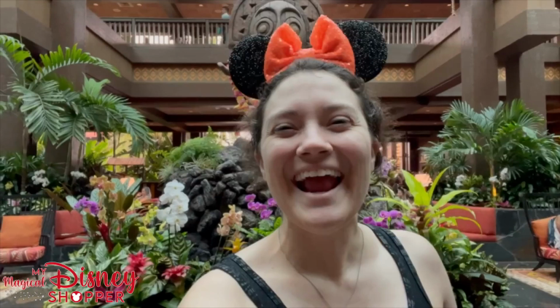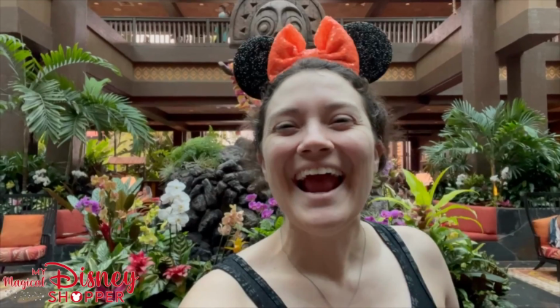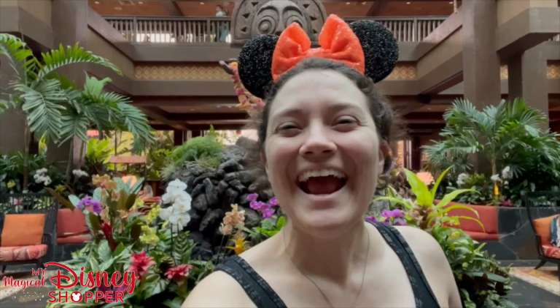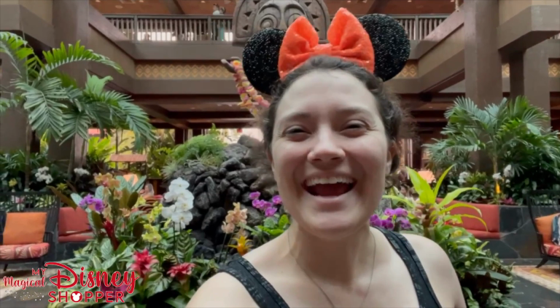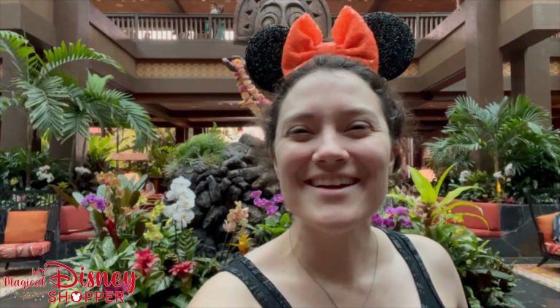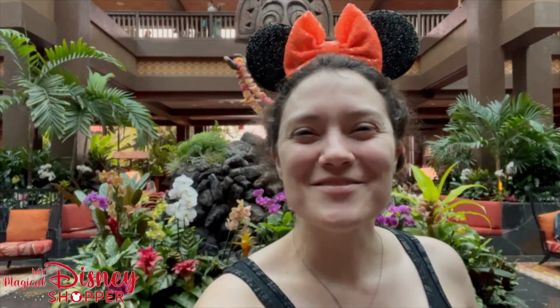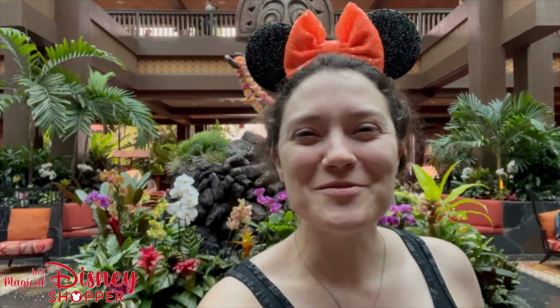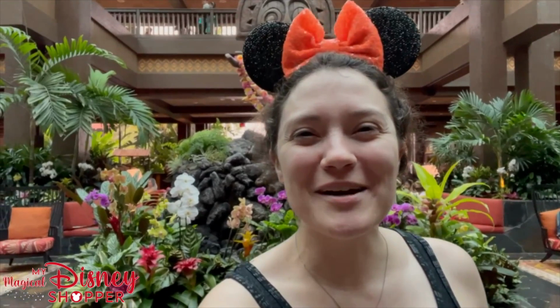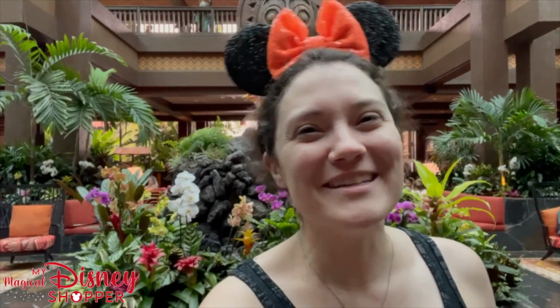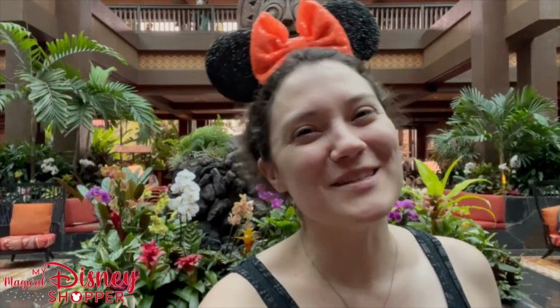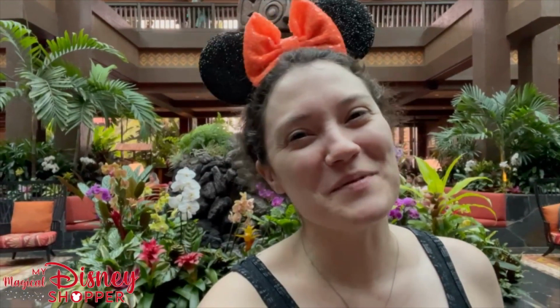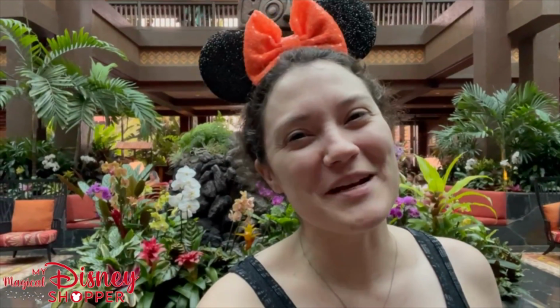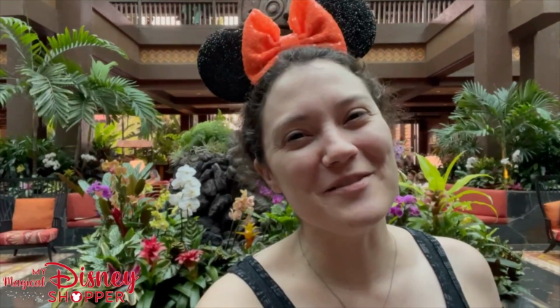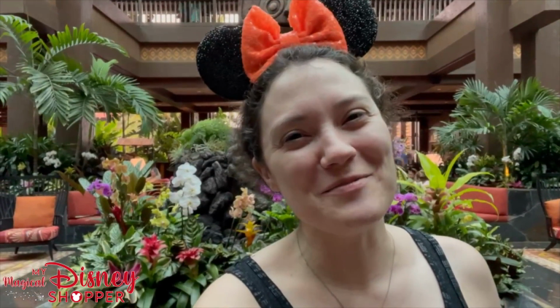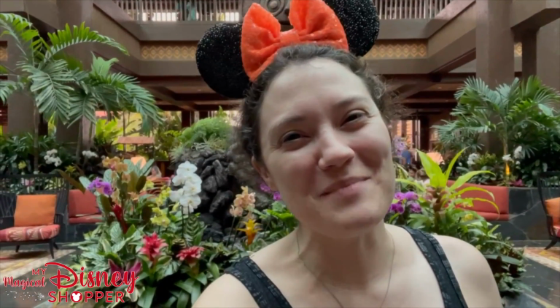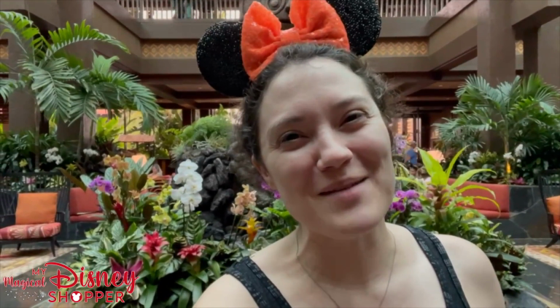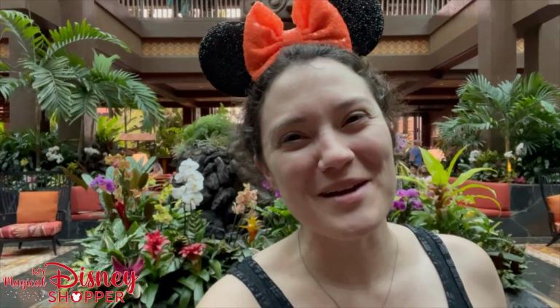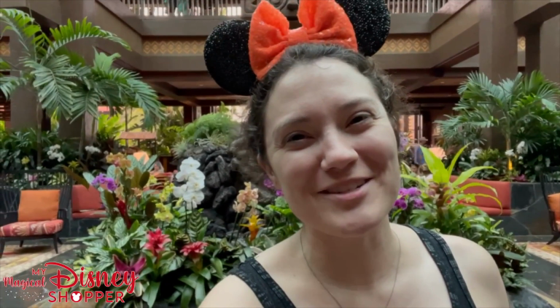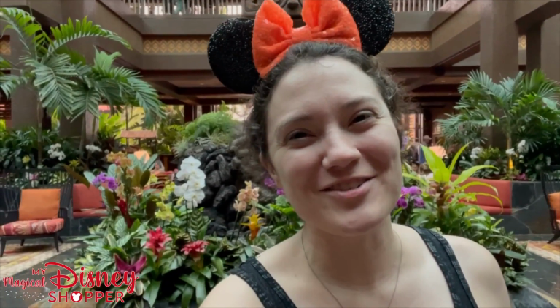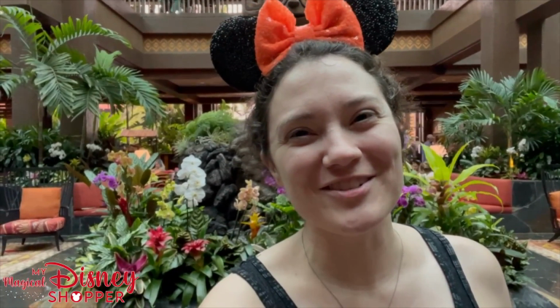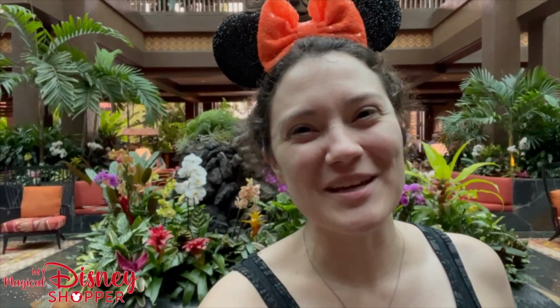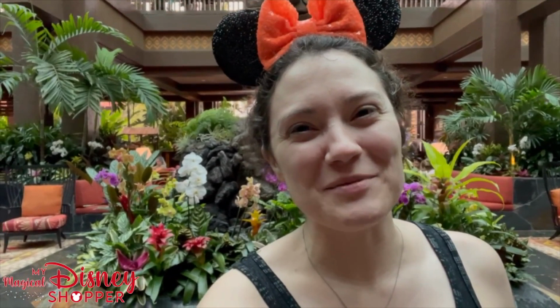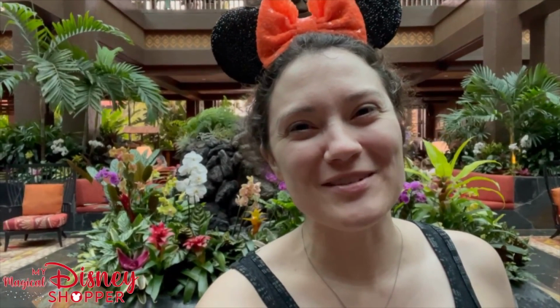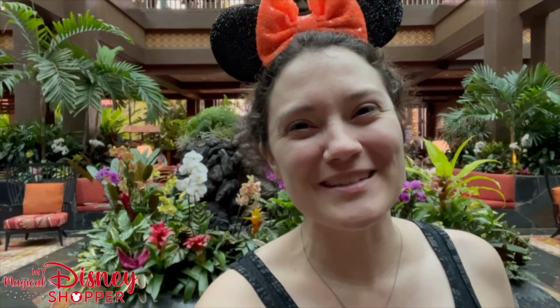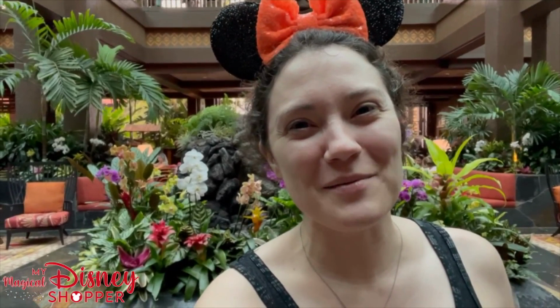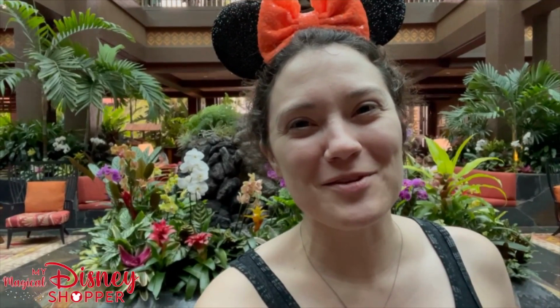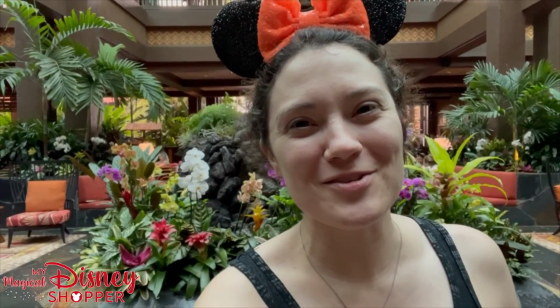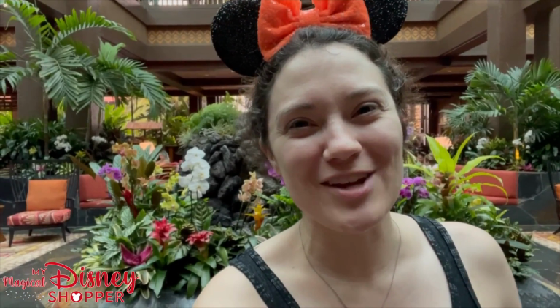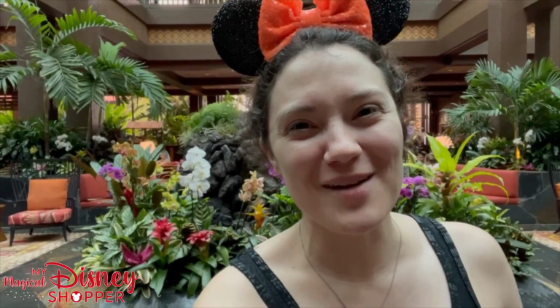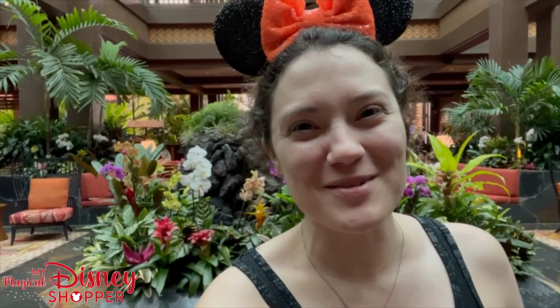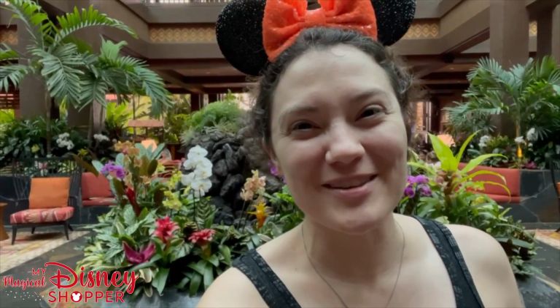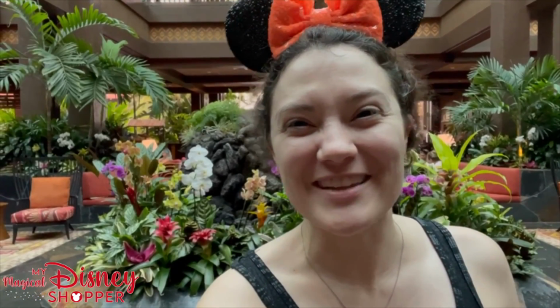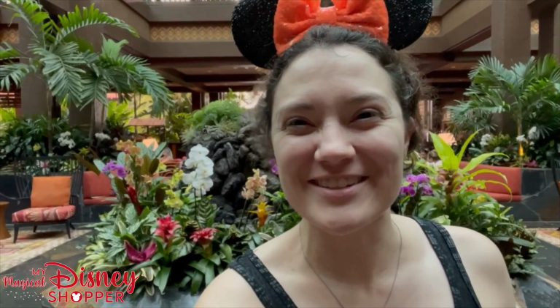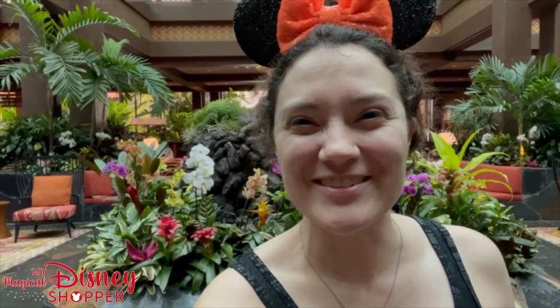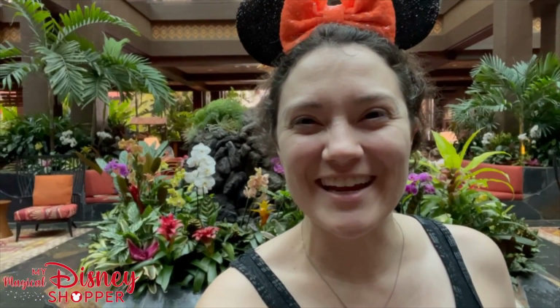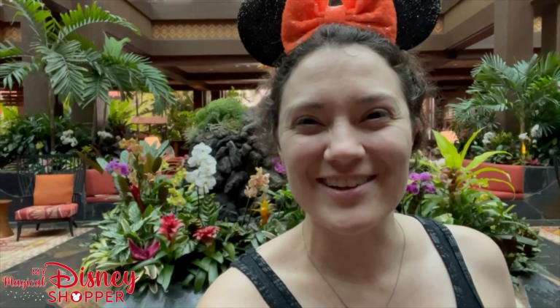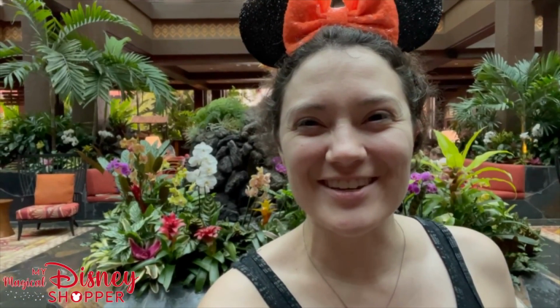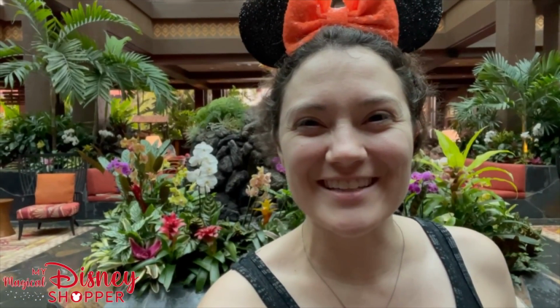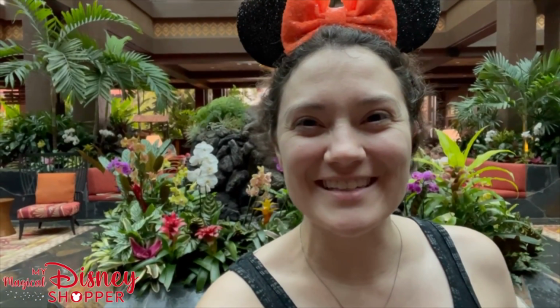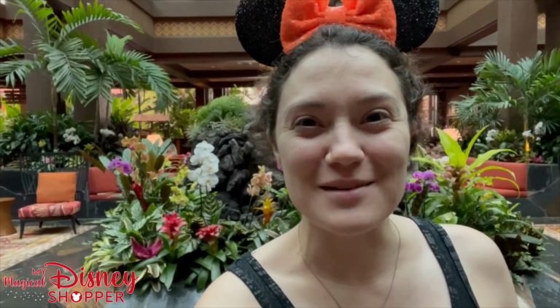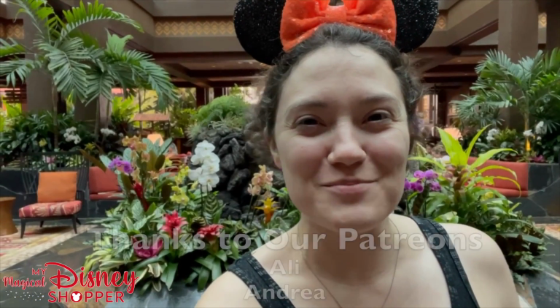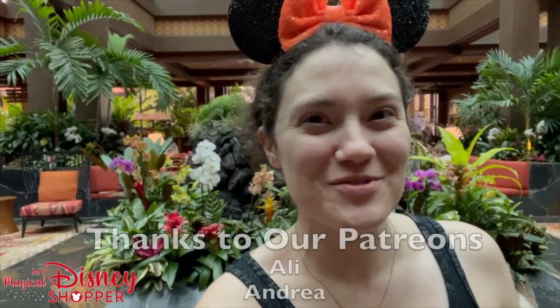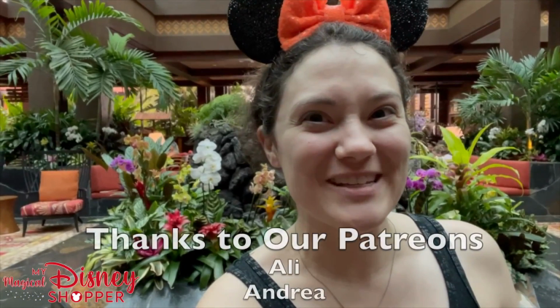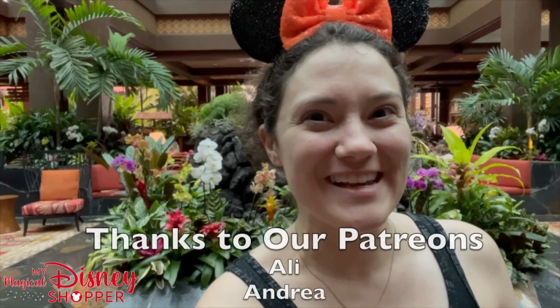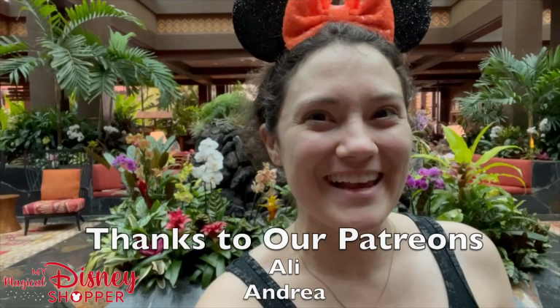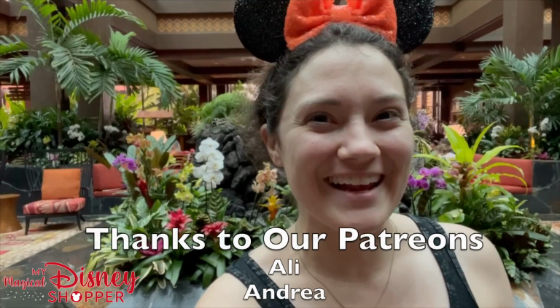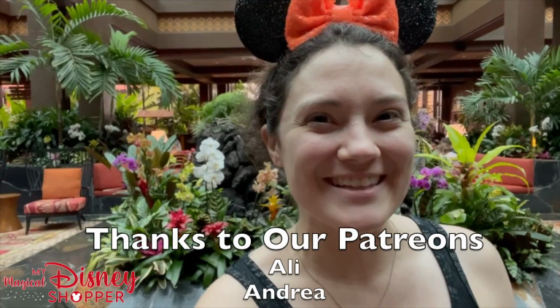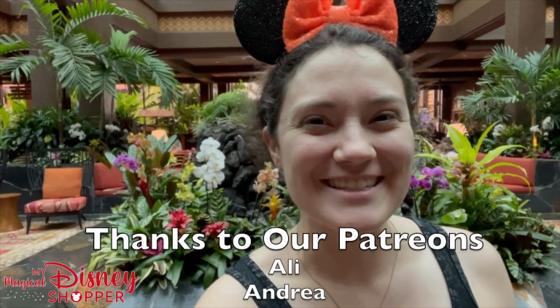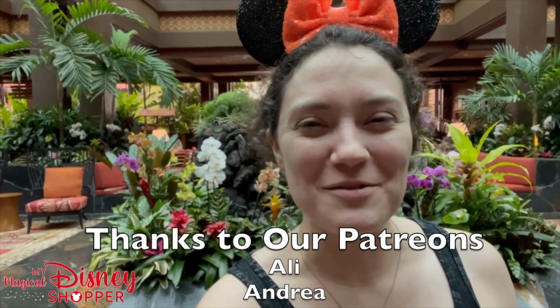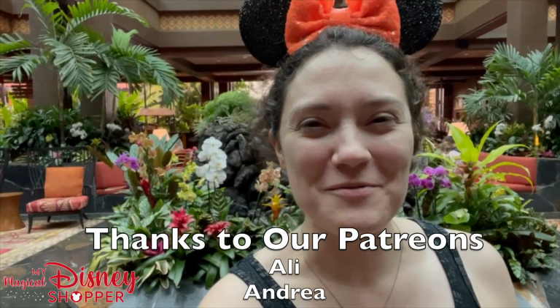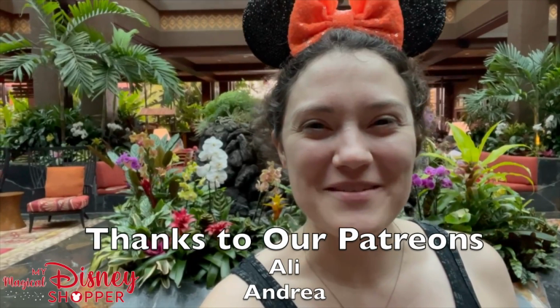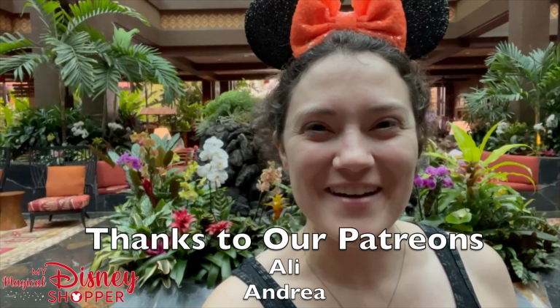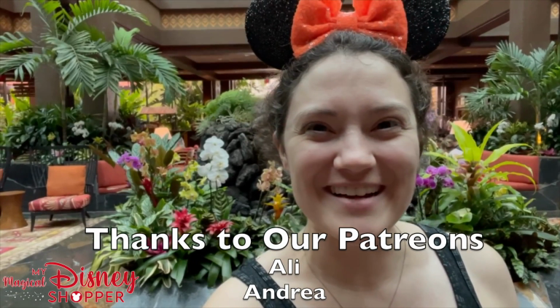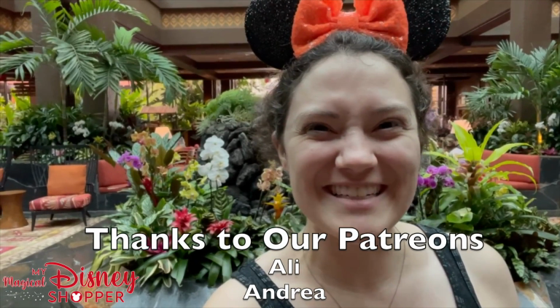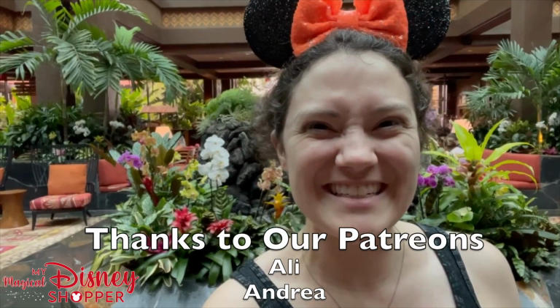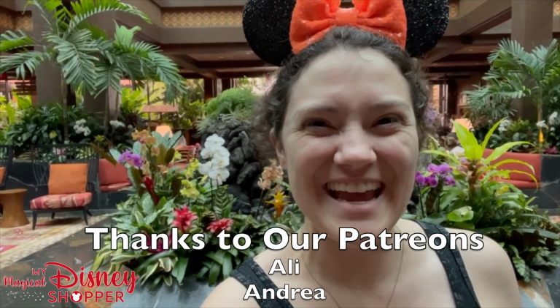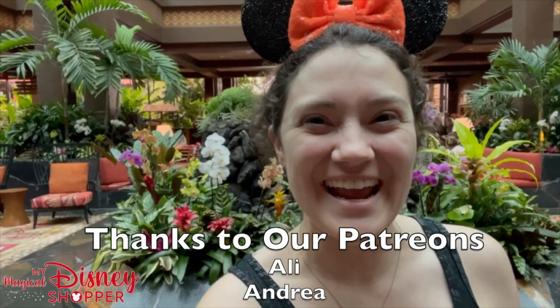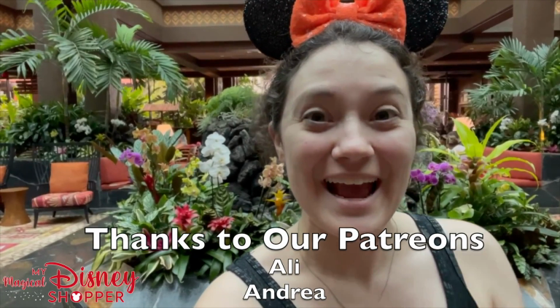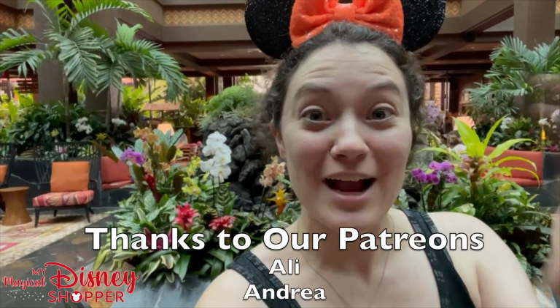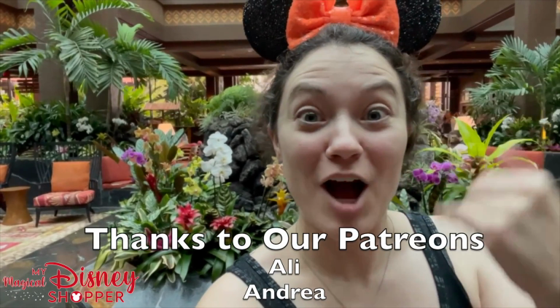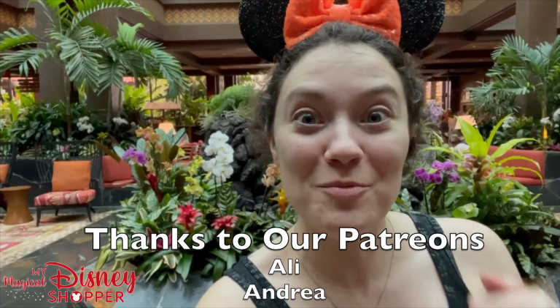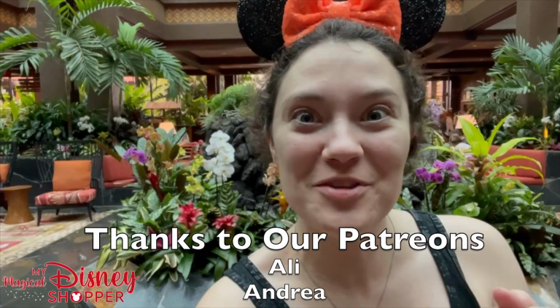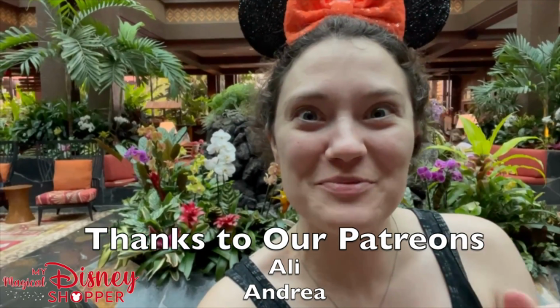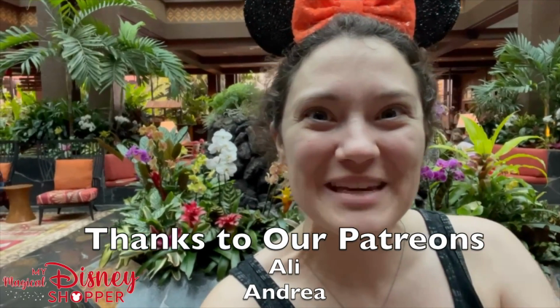Hey everyone, it's Brittany with My Magical WDW Shopper. Let's go take a look inside a boutique and see what we find today. Come with me.